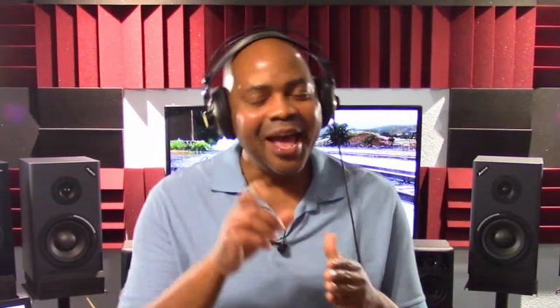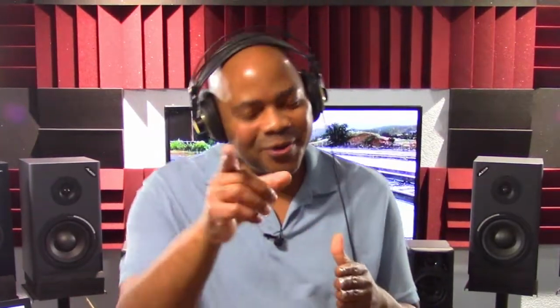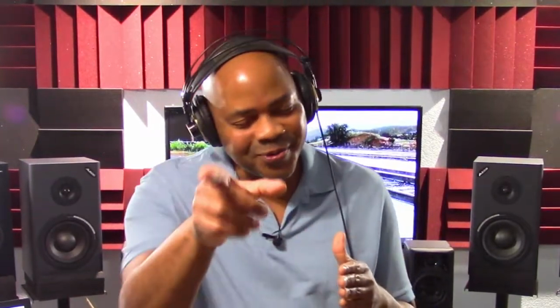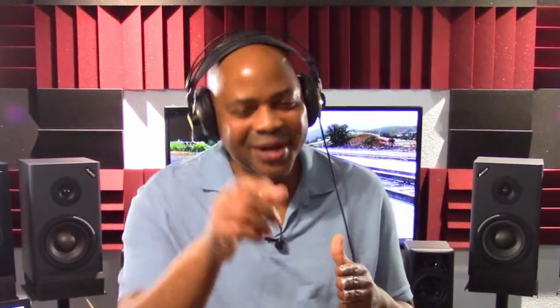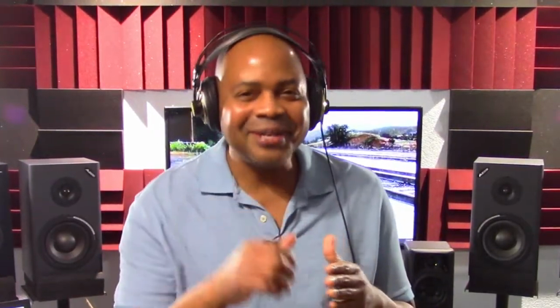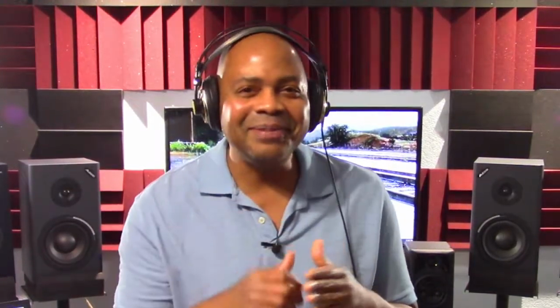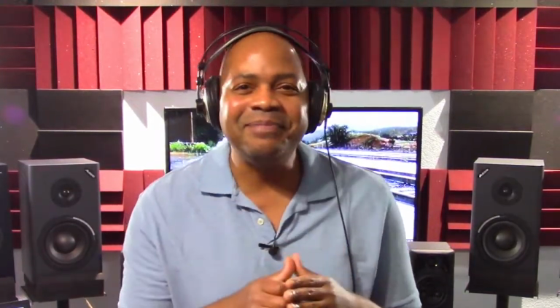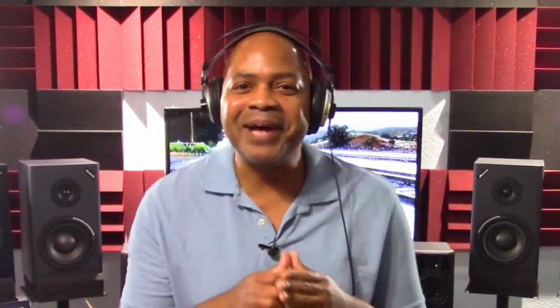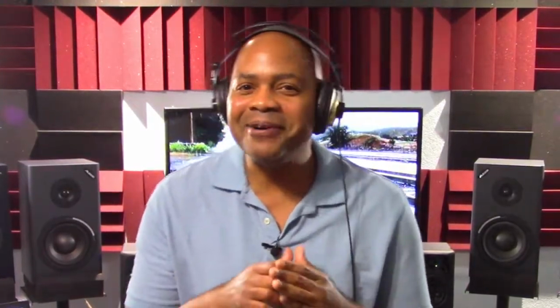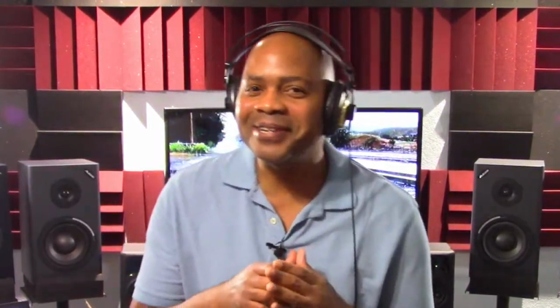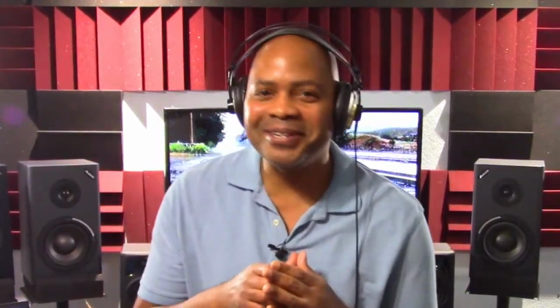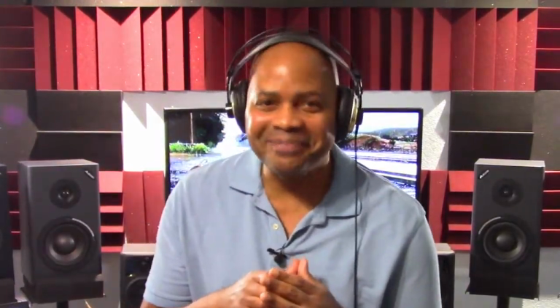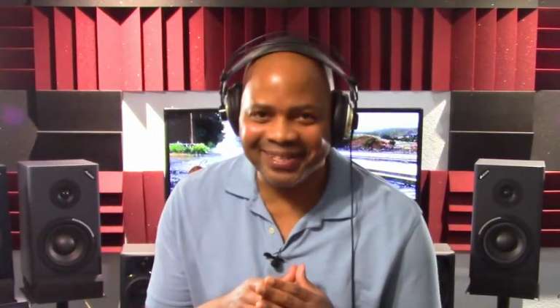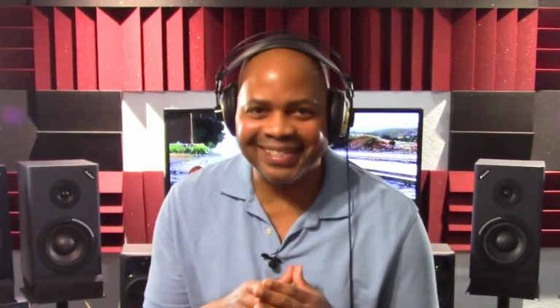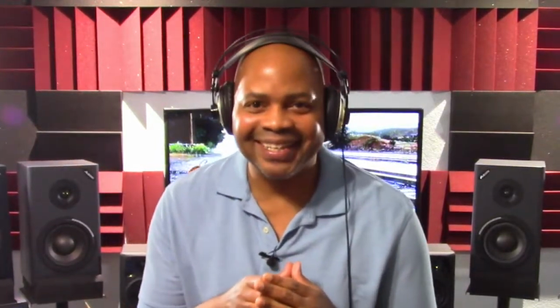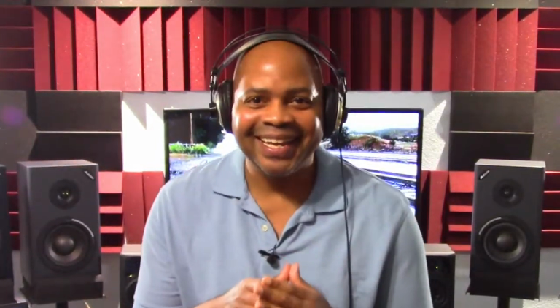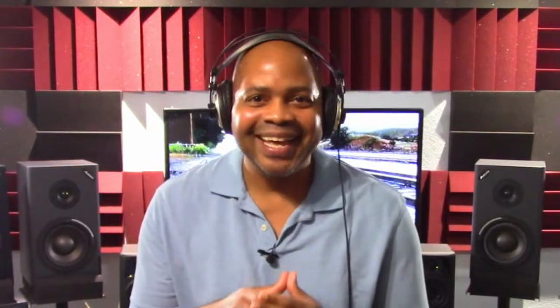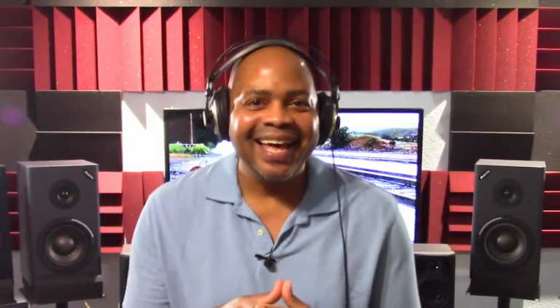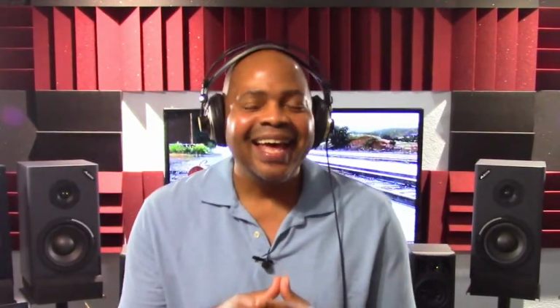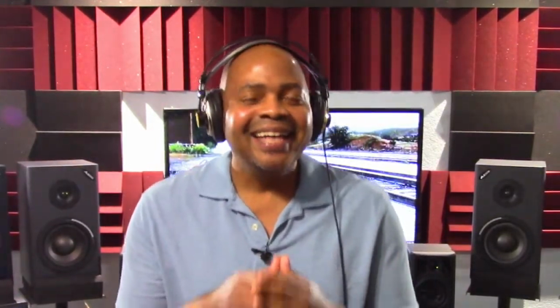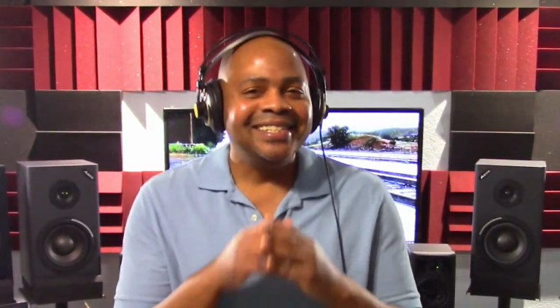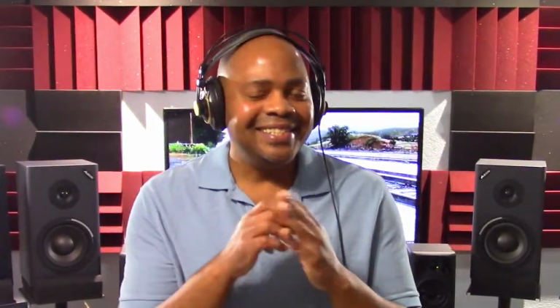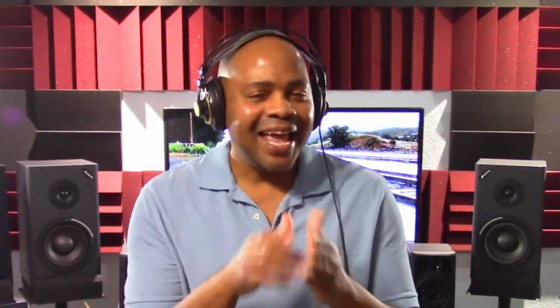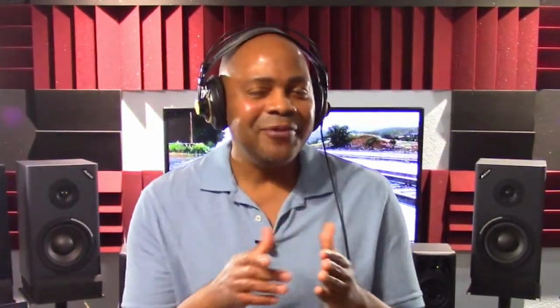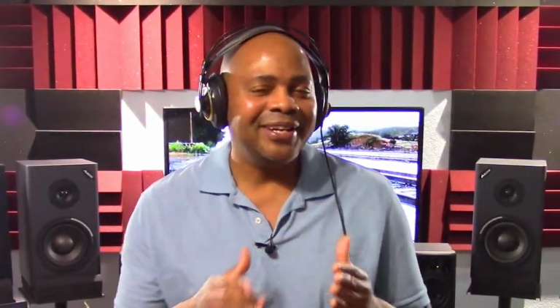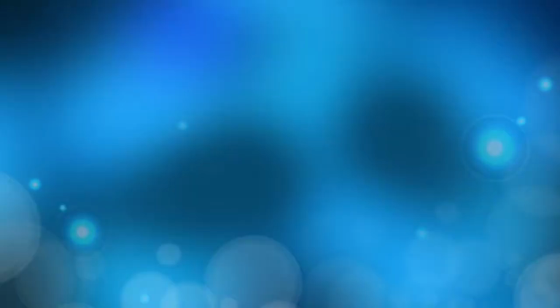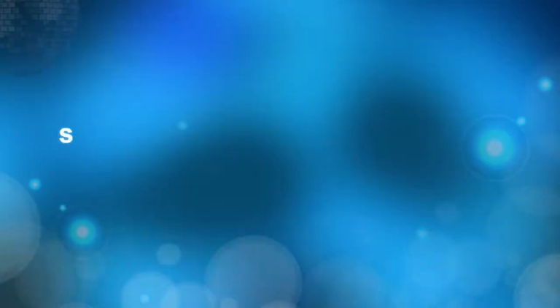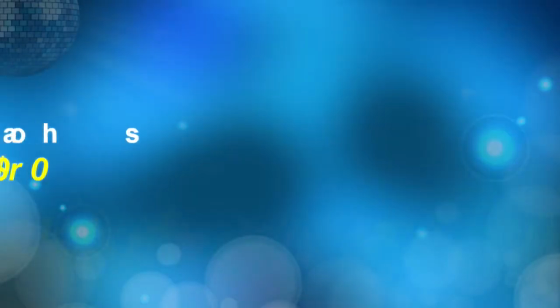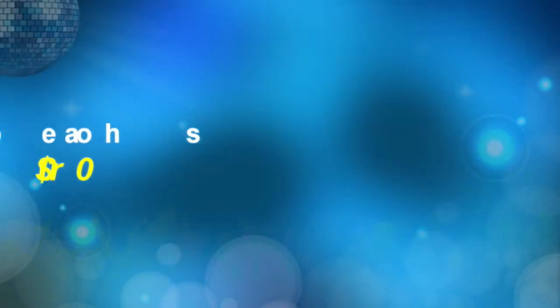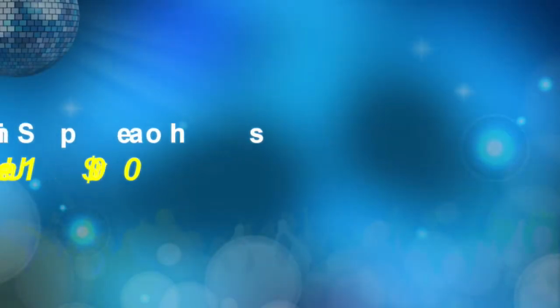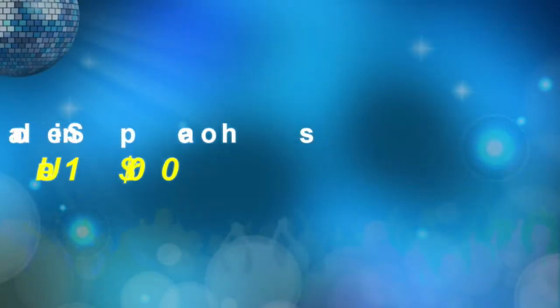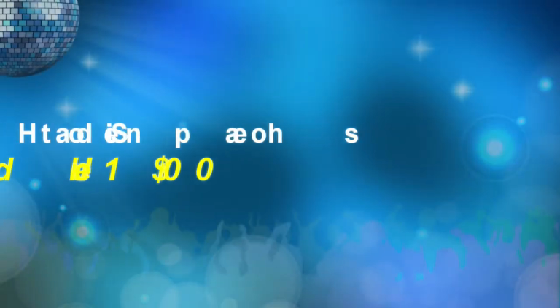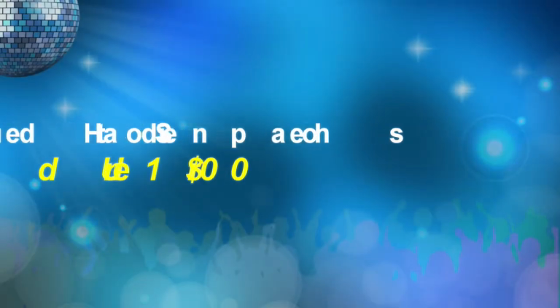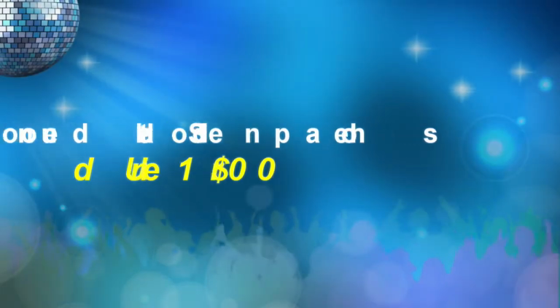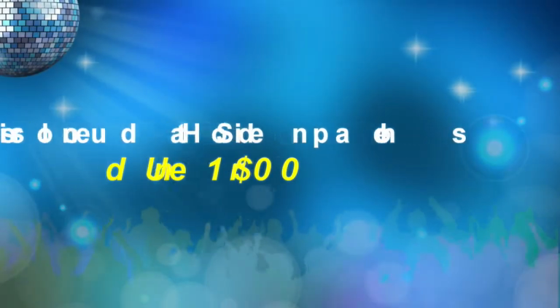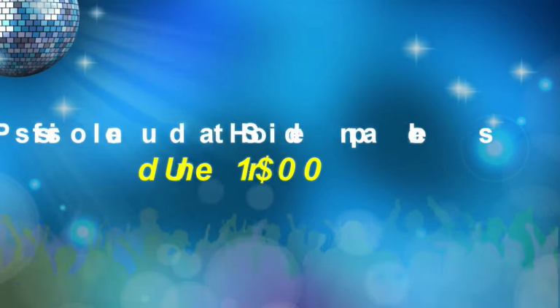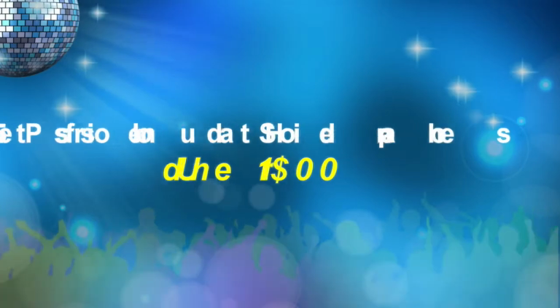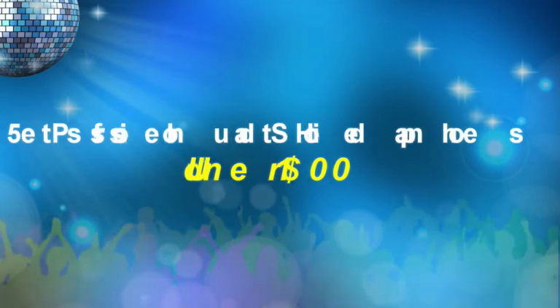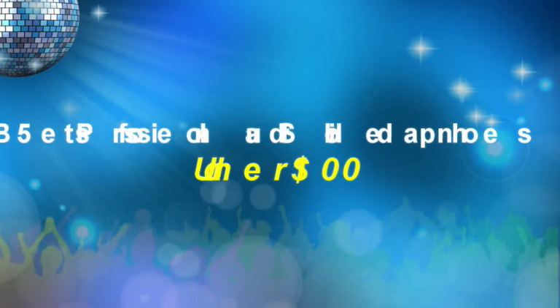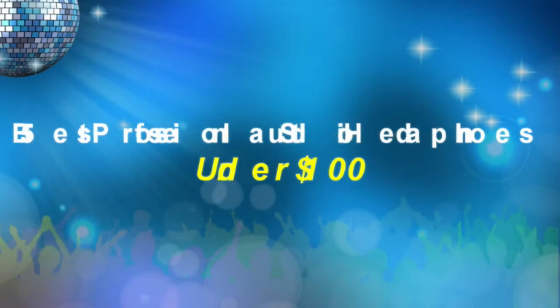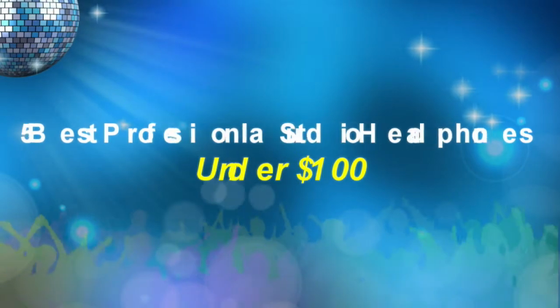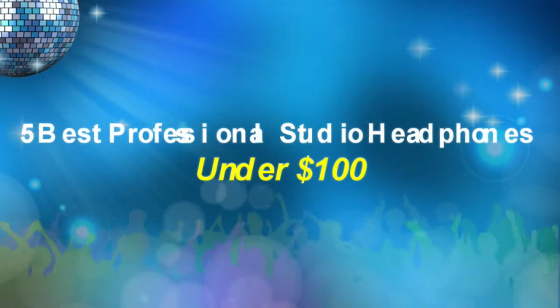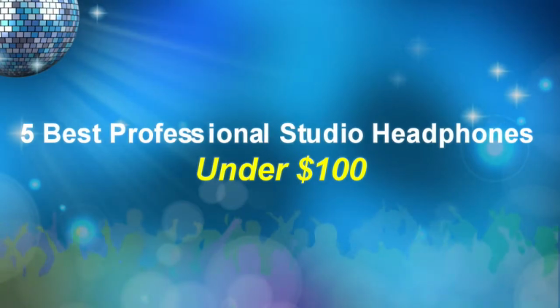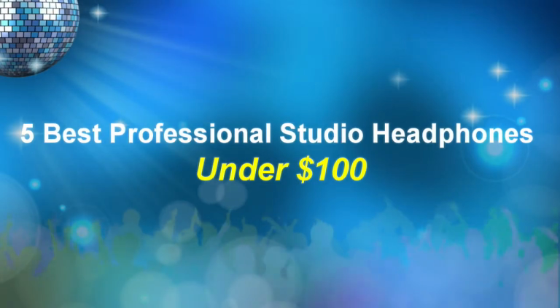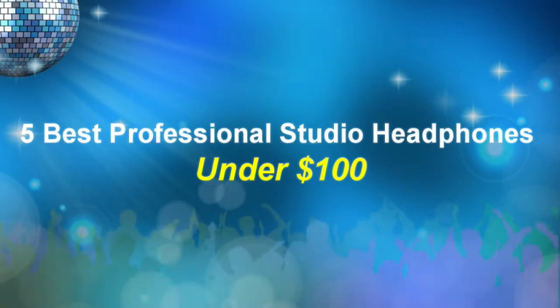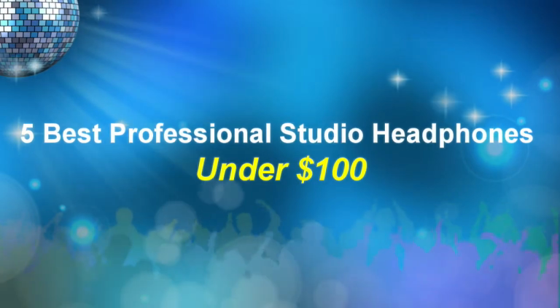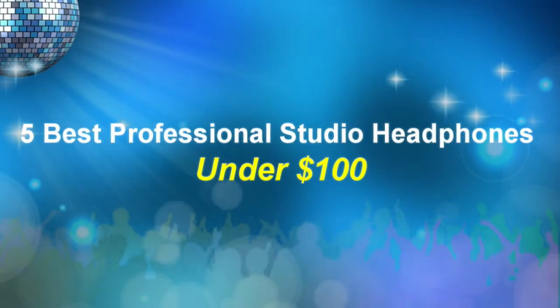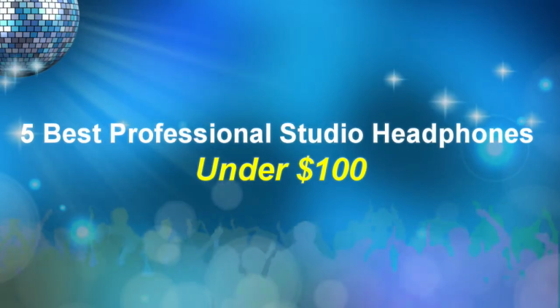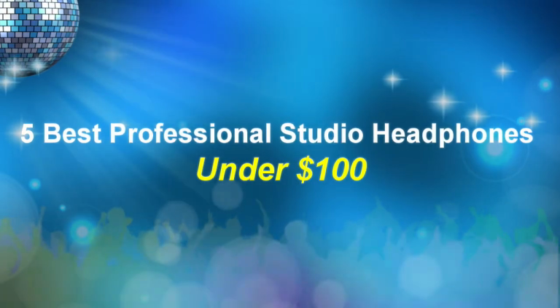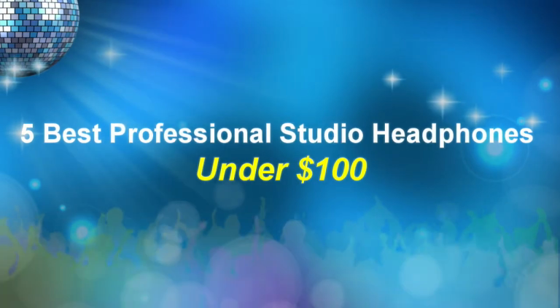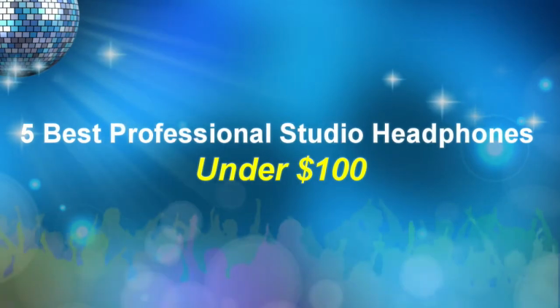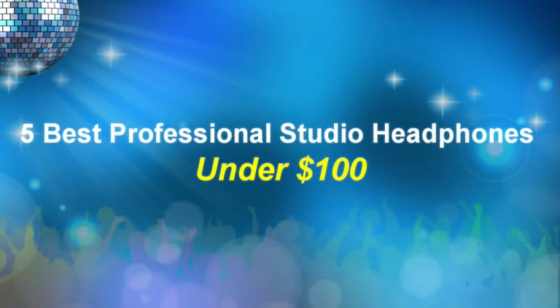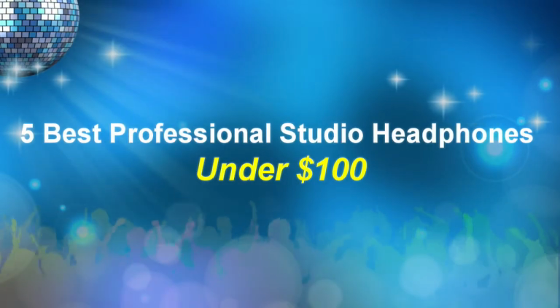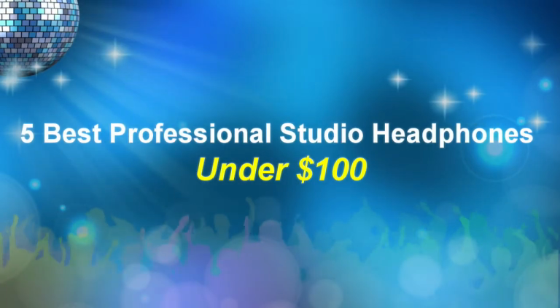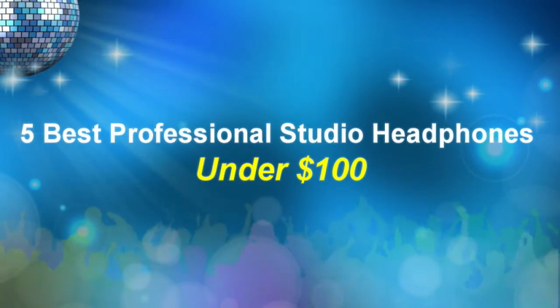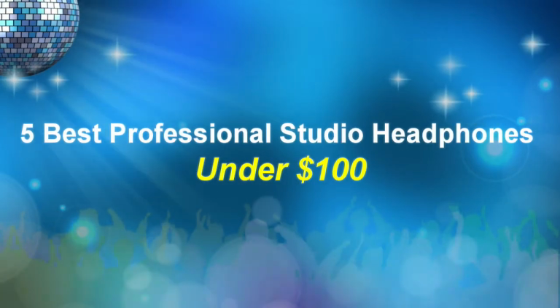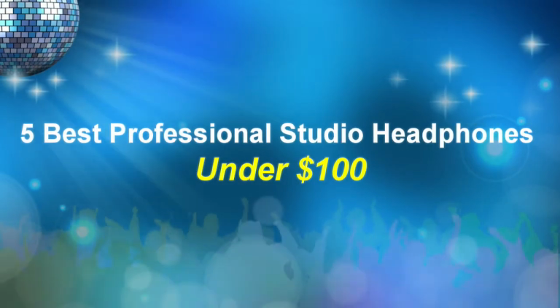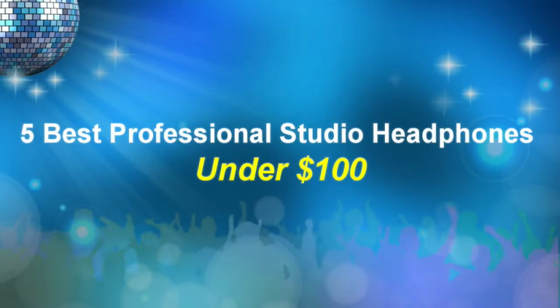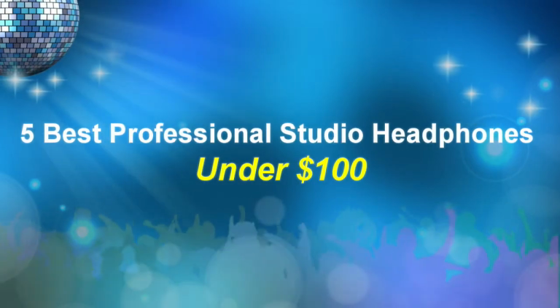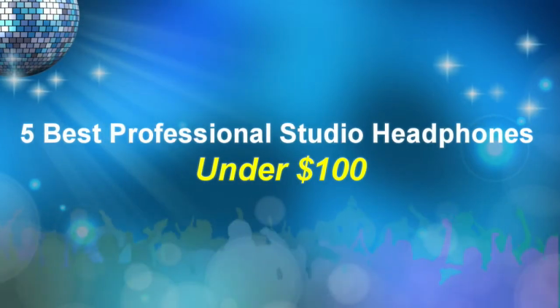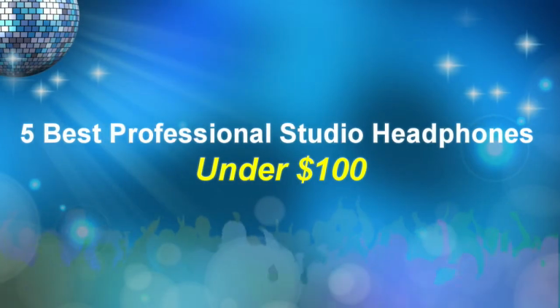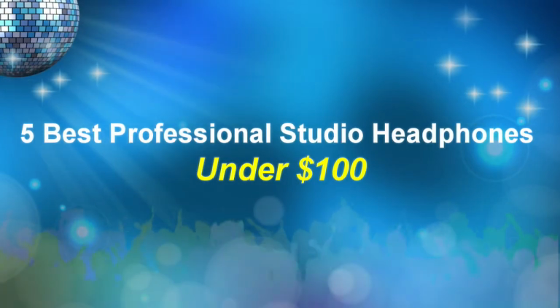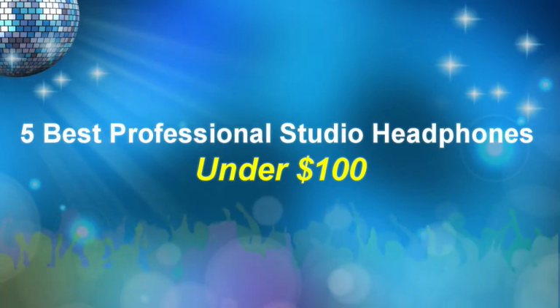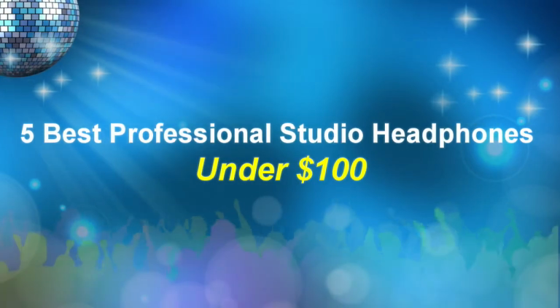Welcome to PowerCode Music. Today we are going to talk about 5 best professional studio headphones under $100.